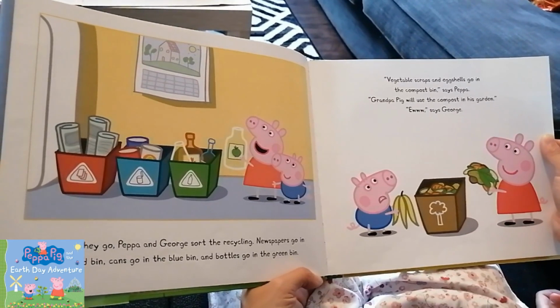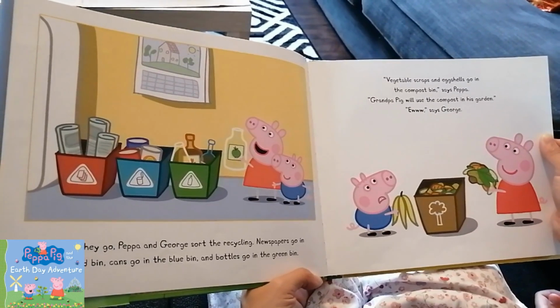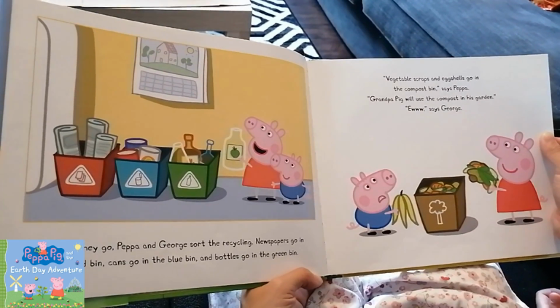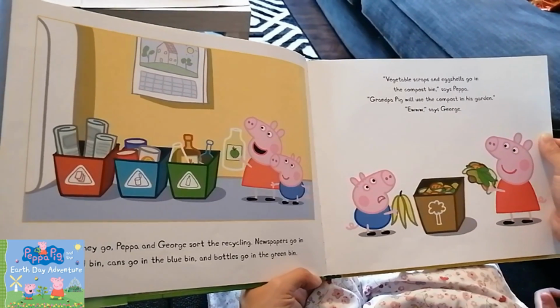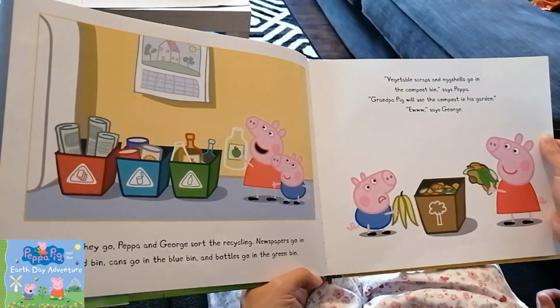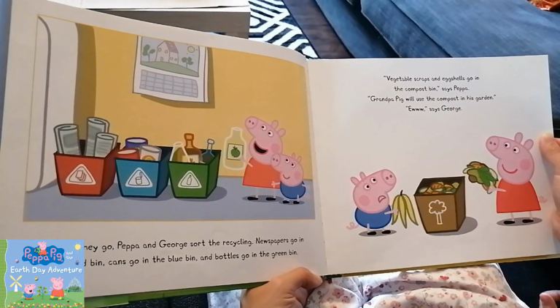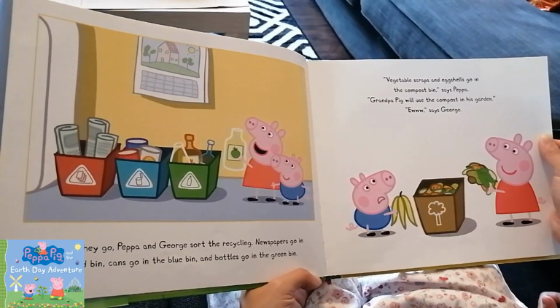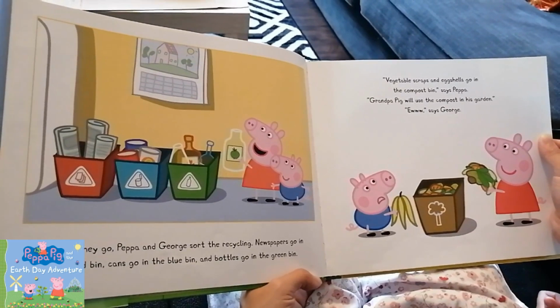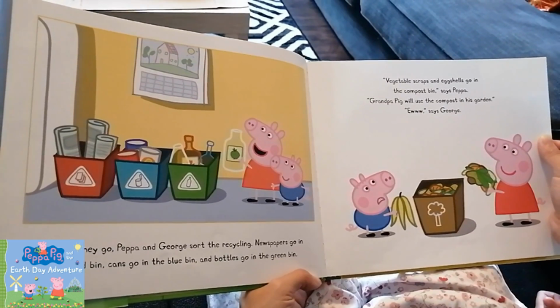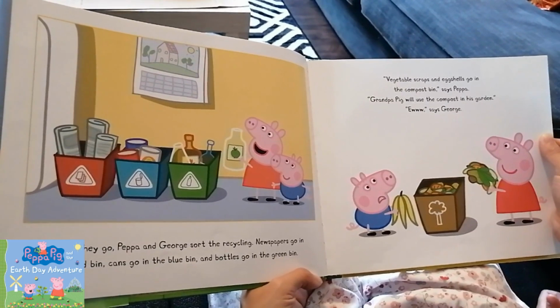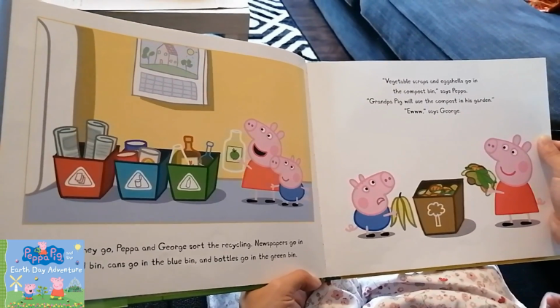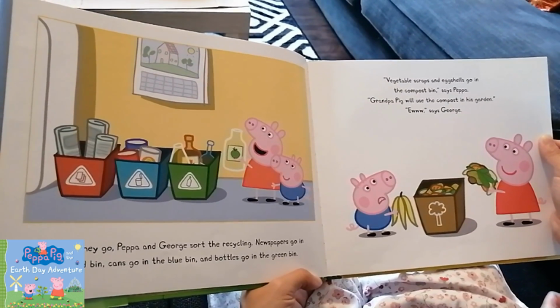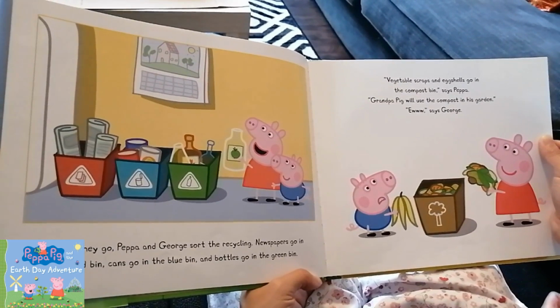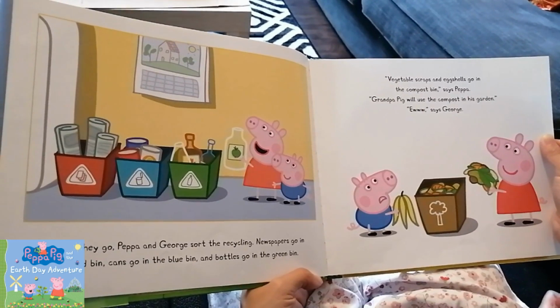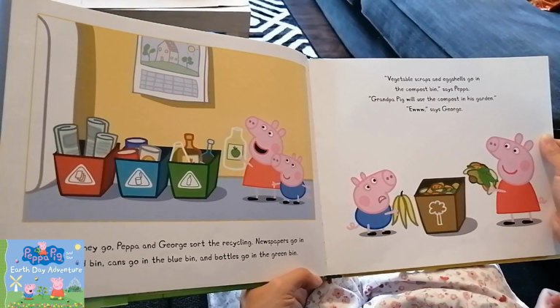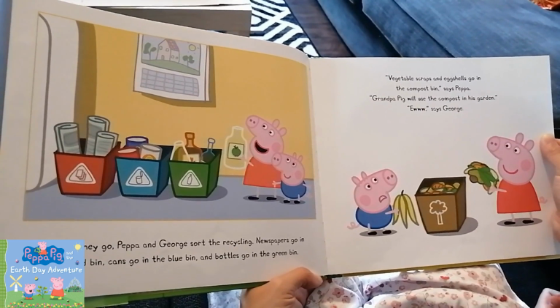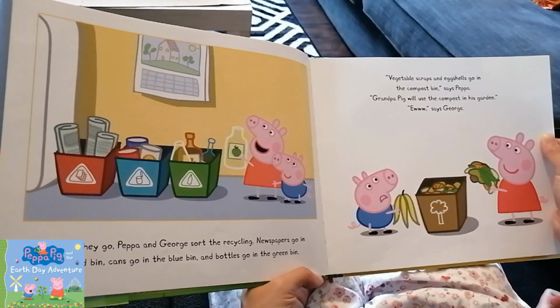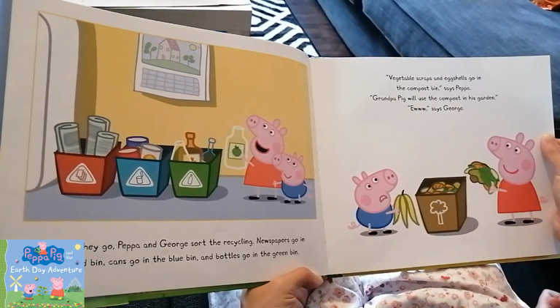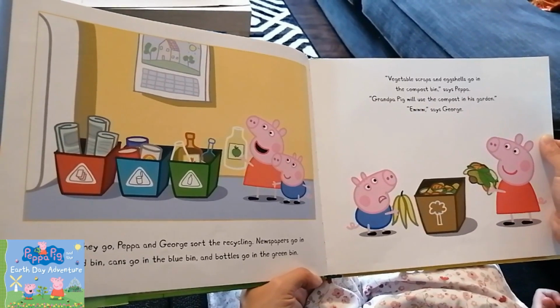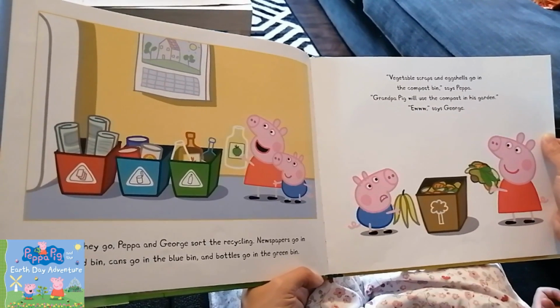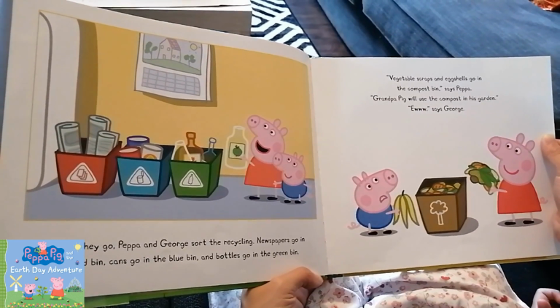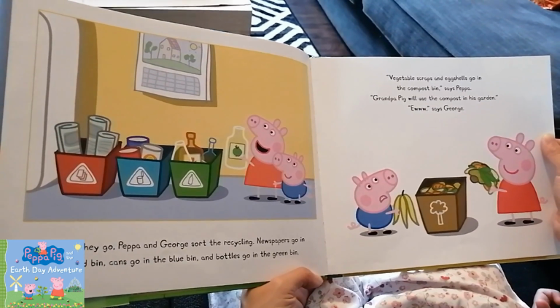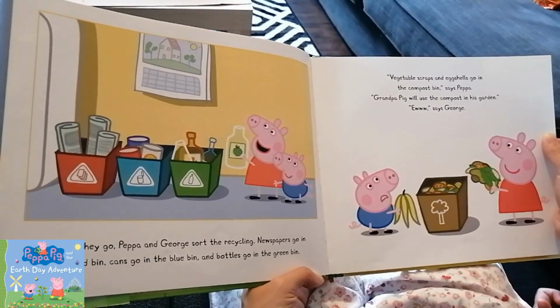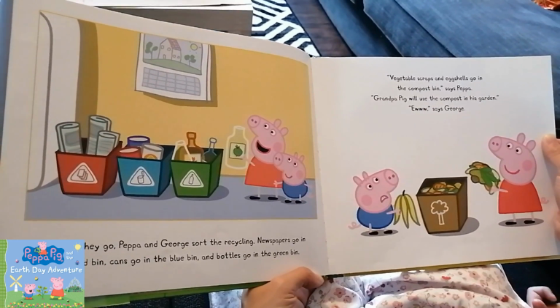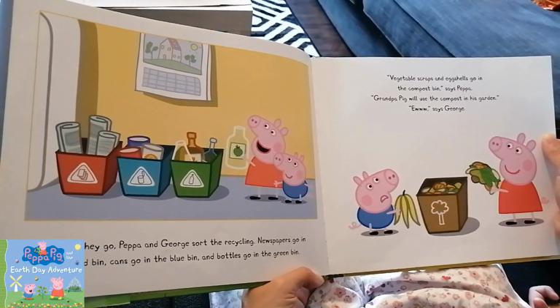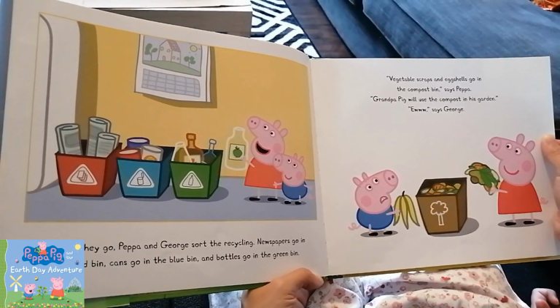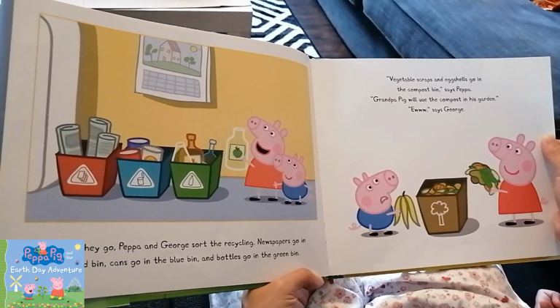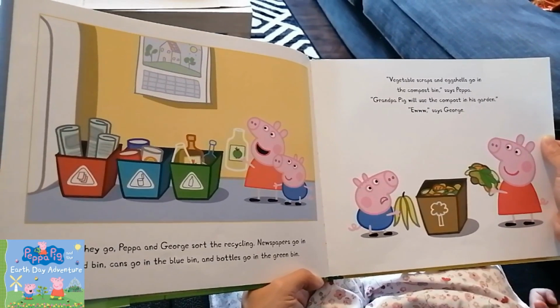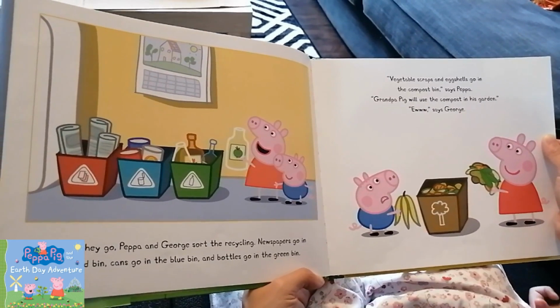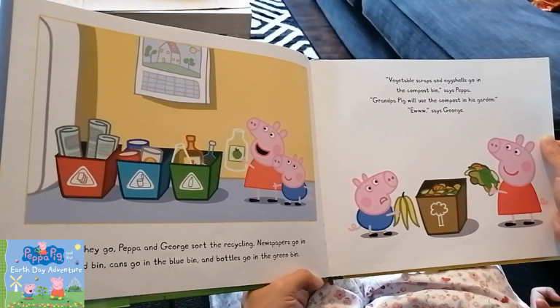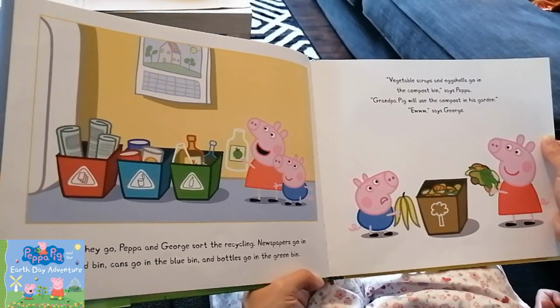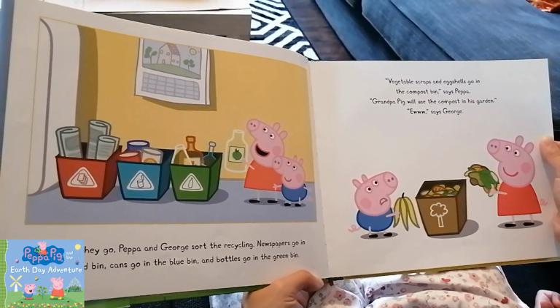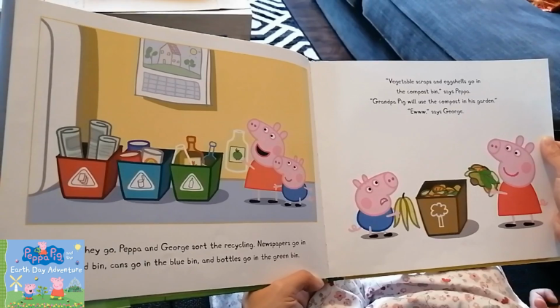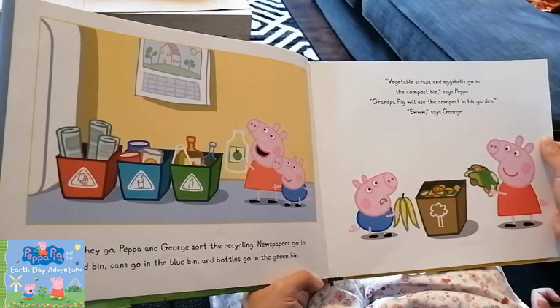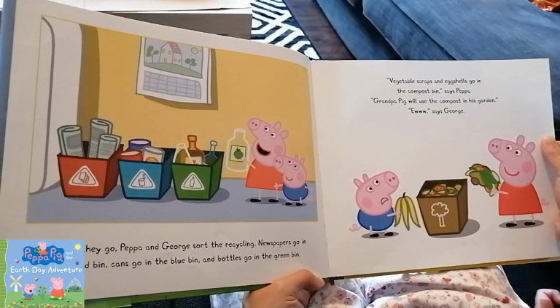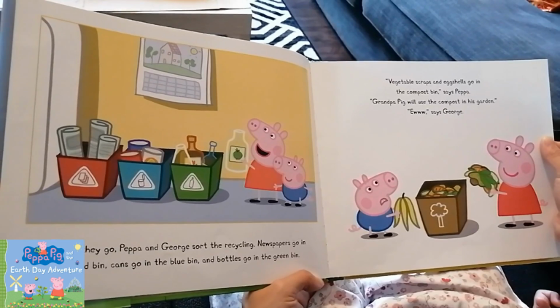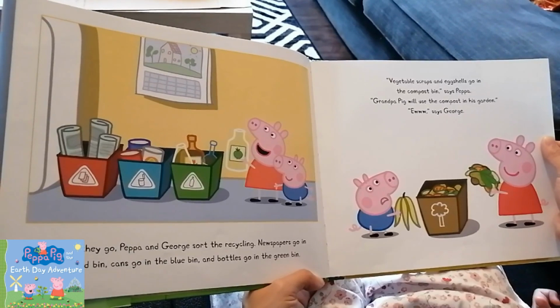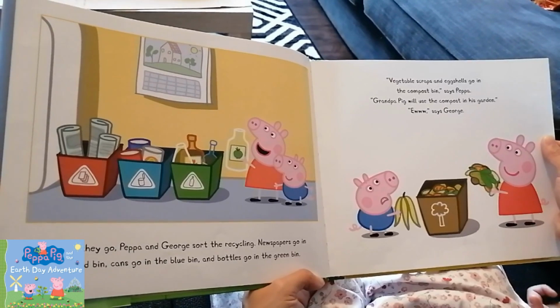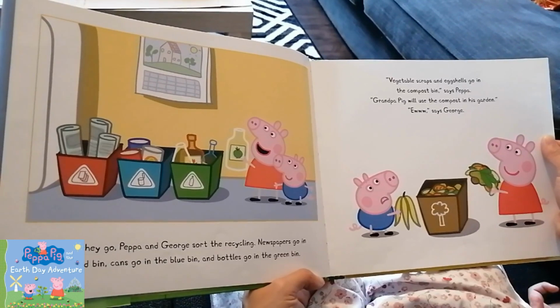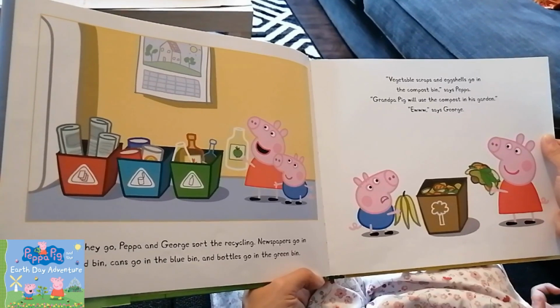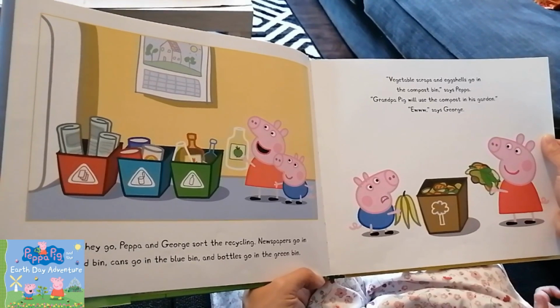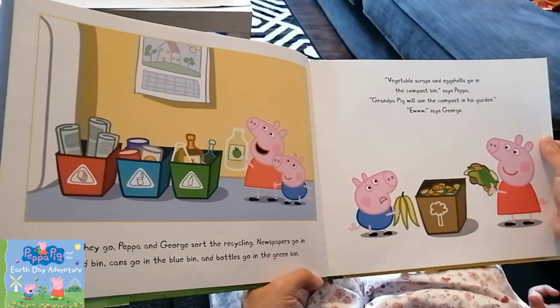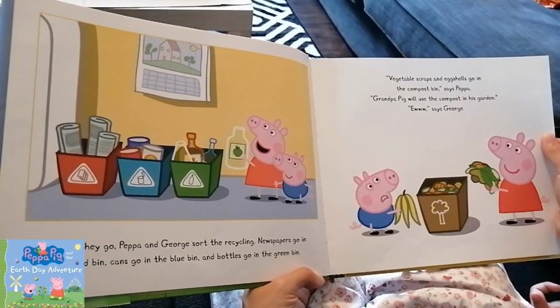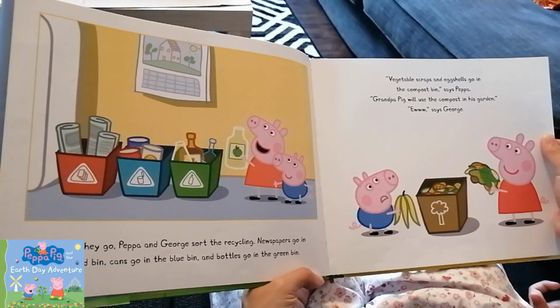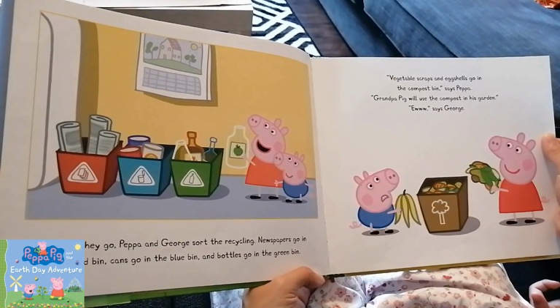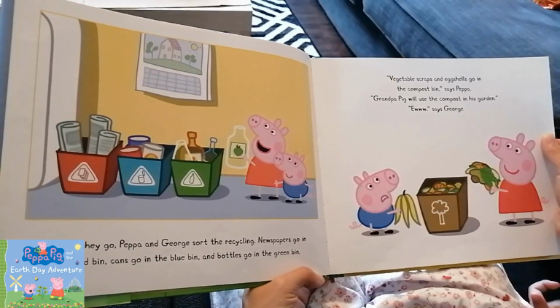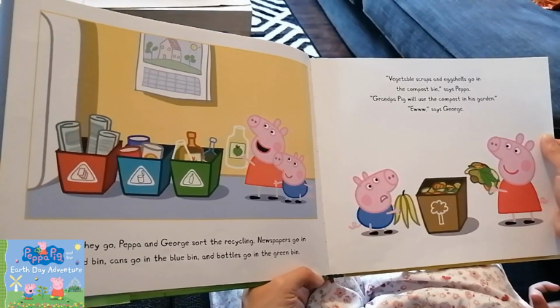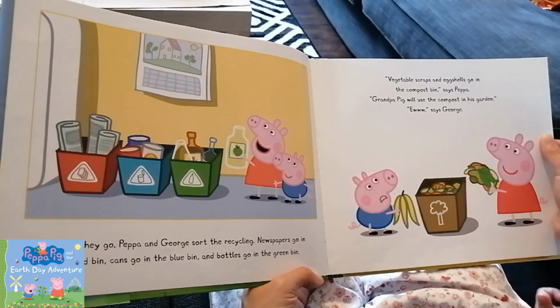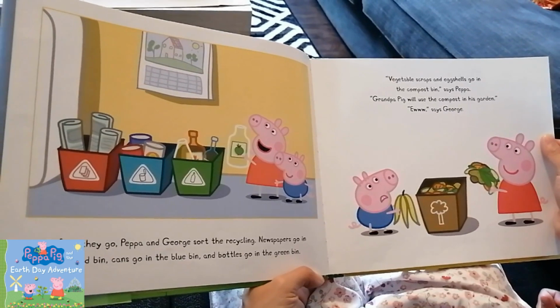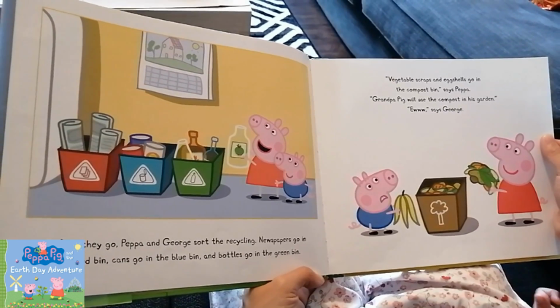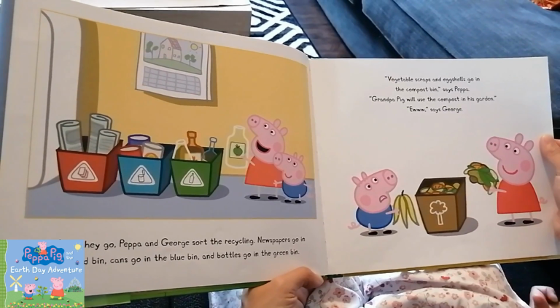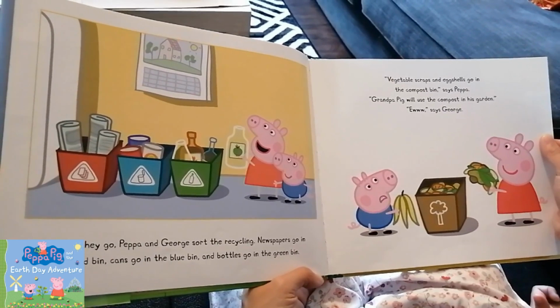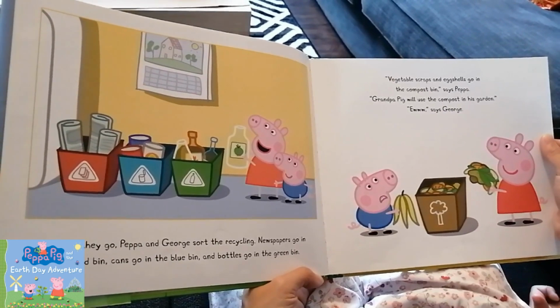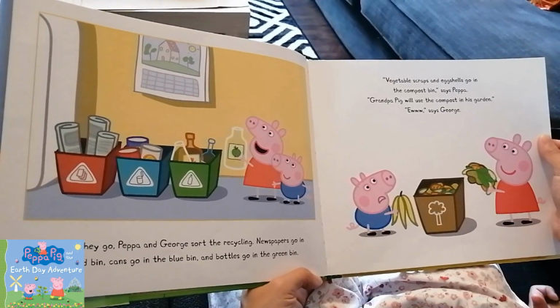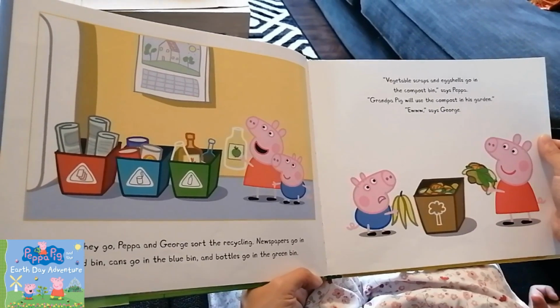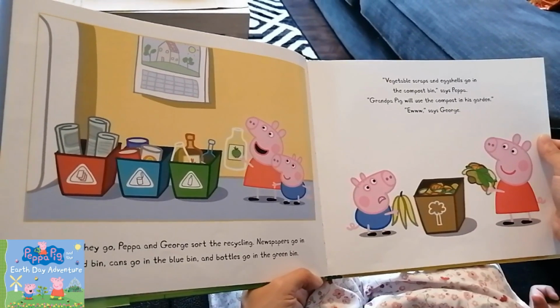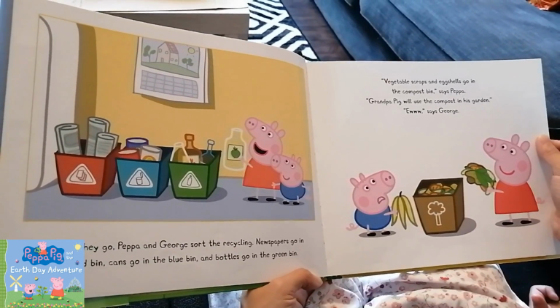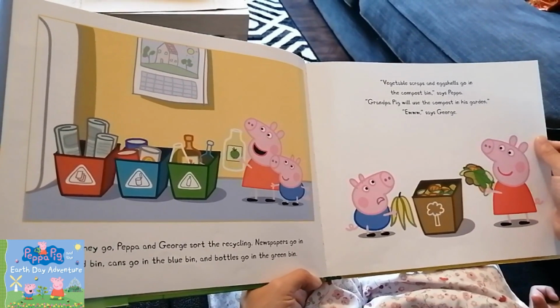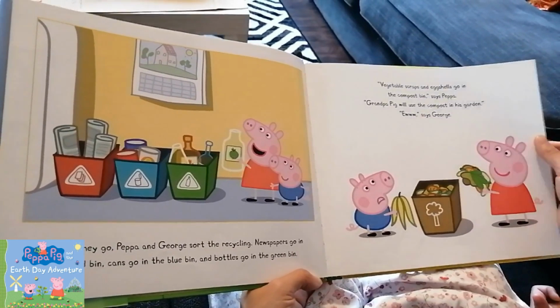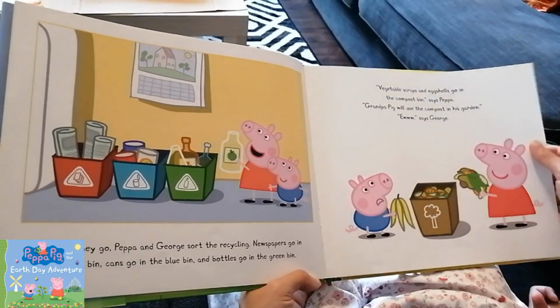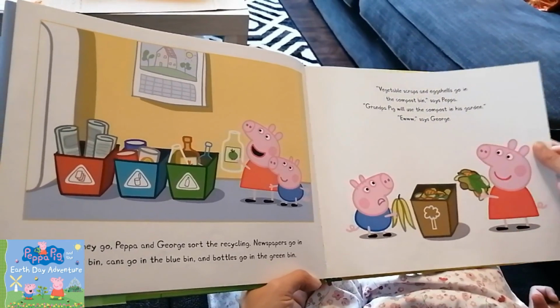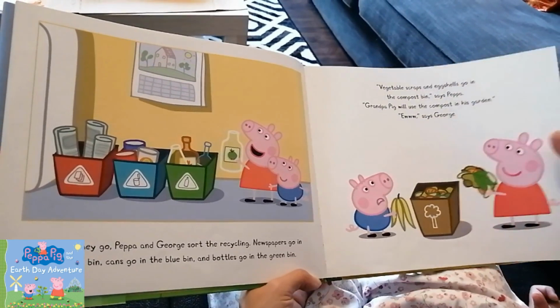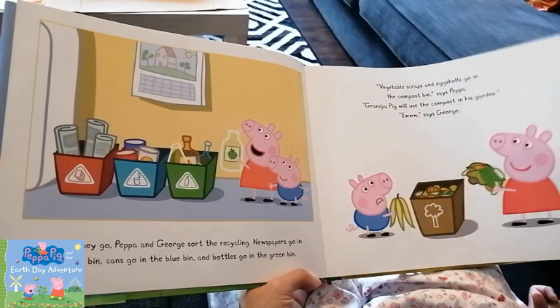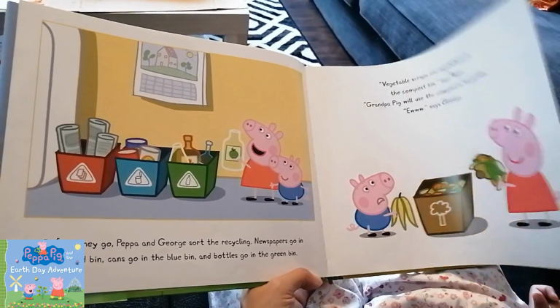Vegetable scraps and eggshells go in the compost bin, says Peppa. Grandpa Pig will use the compost in his garden. Oh, says George.